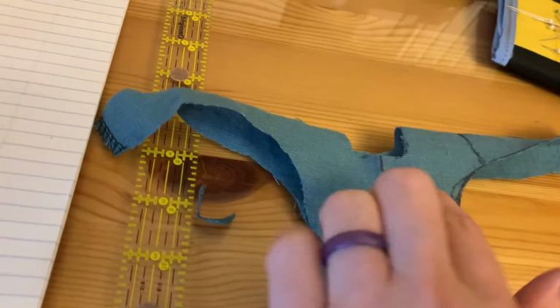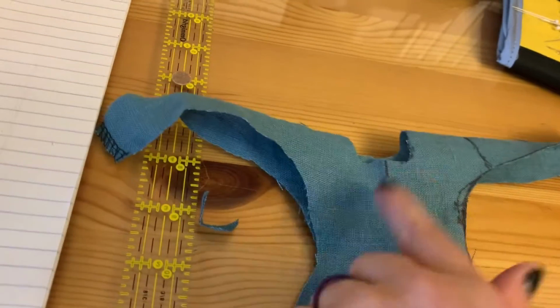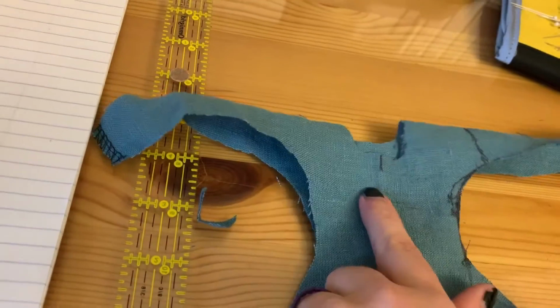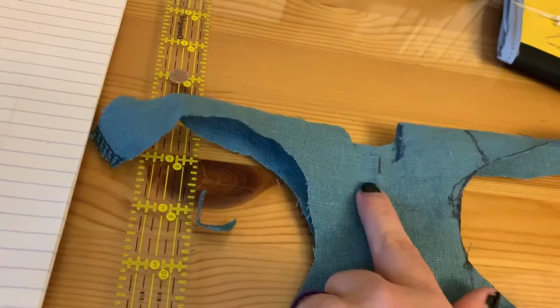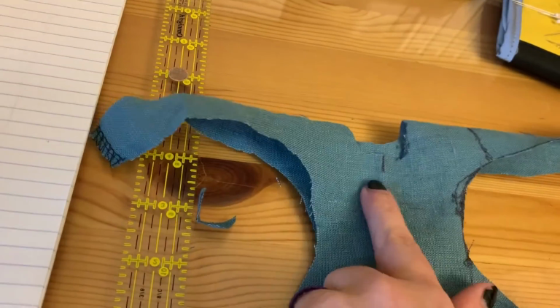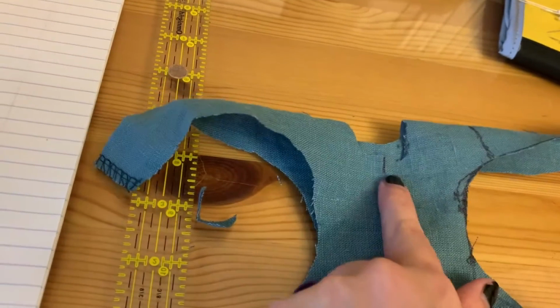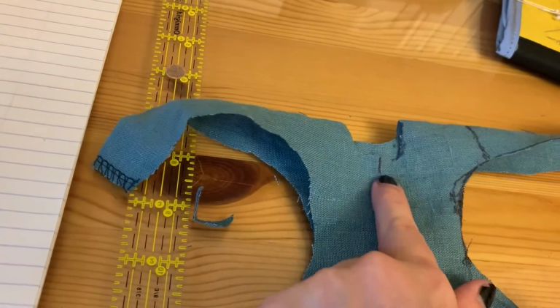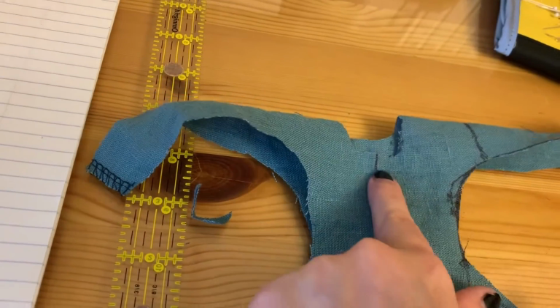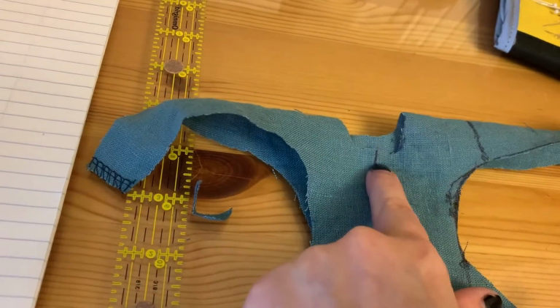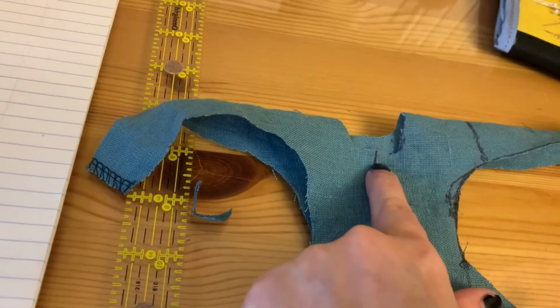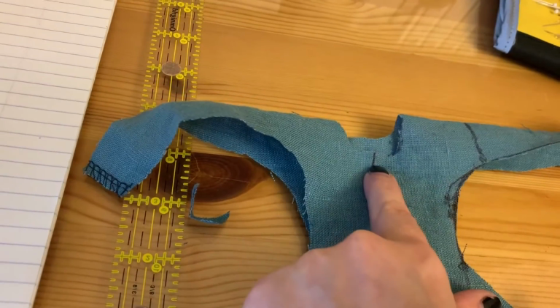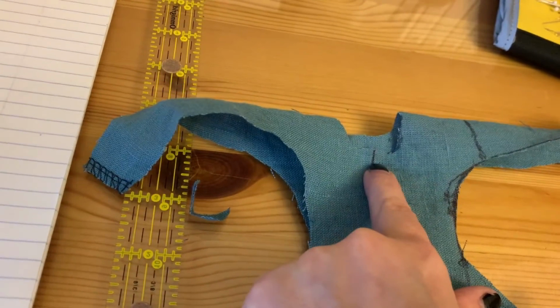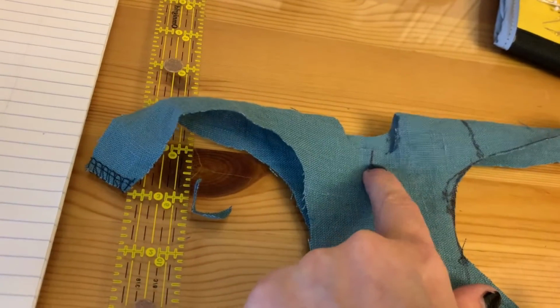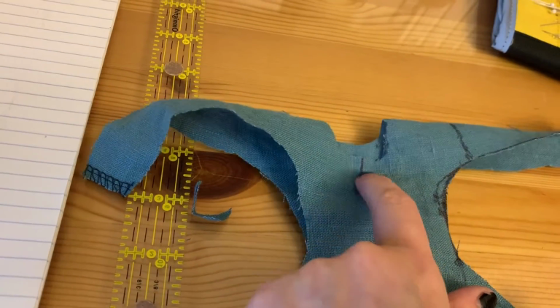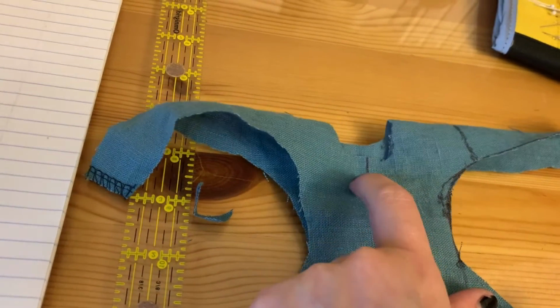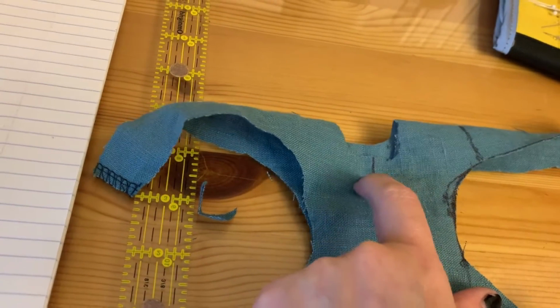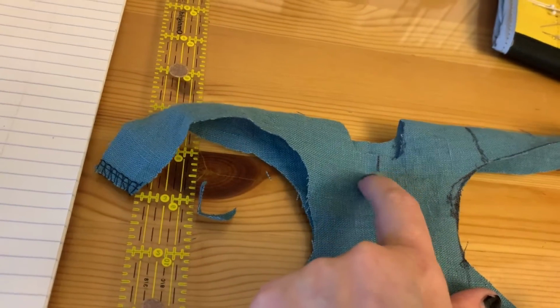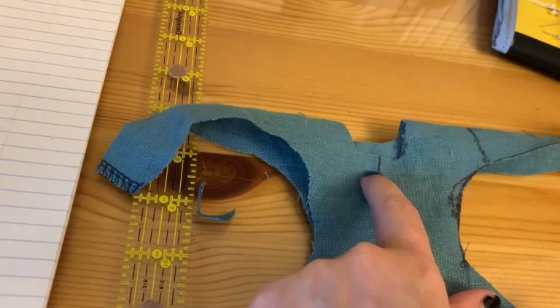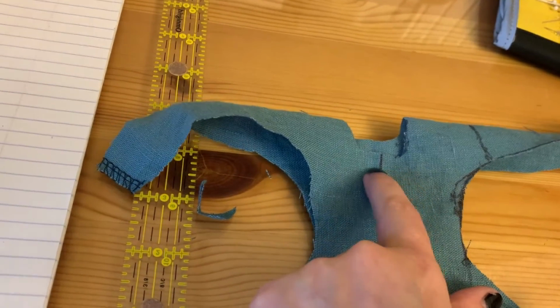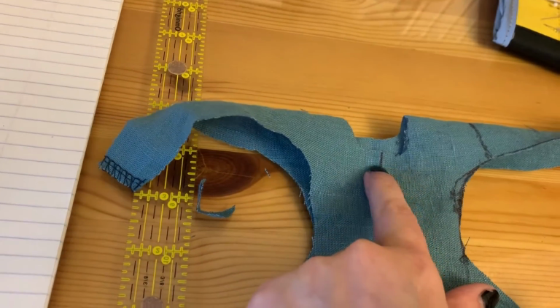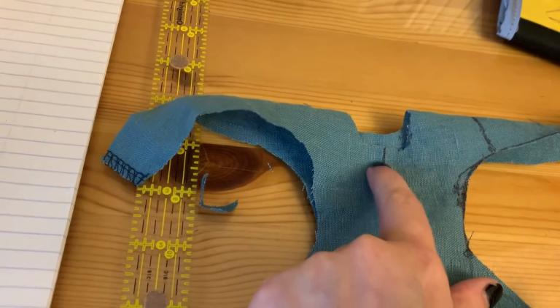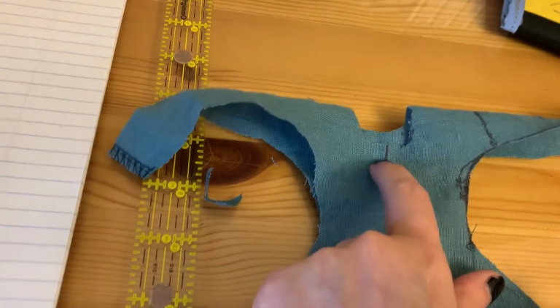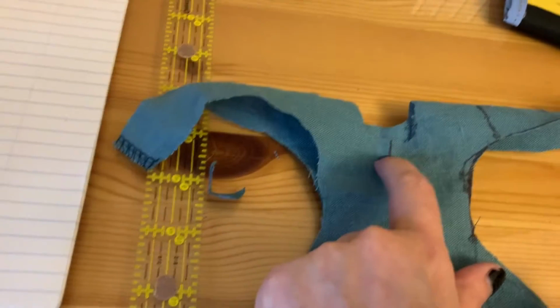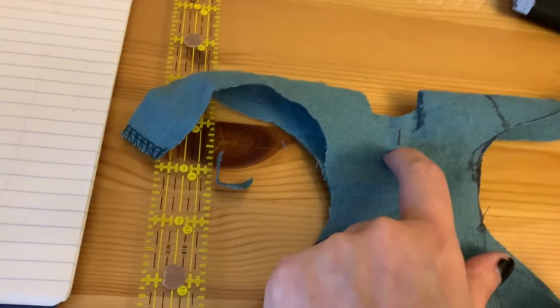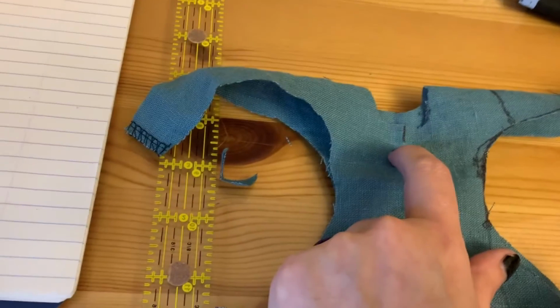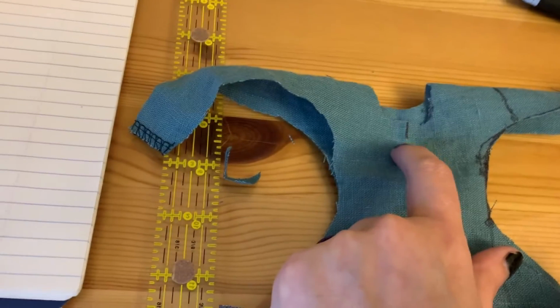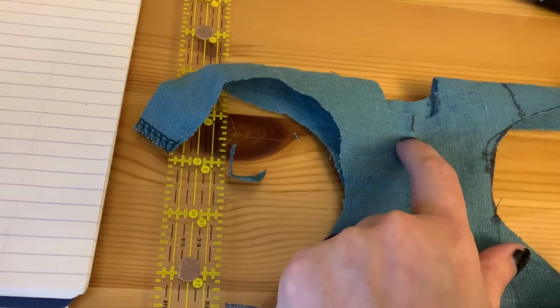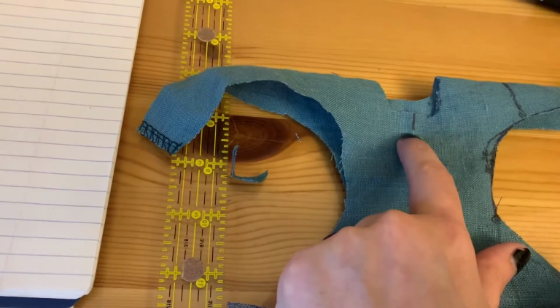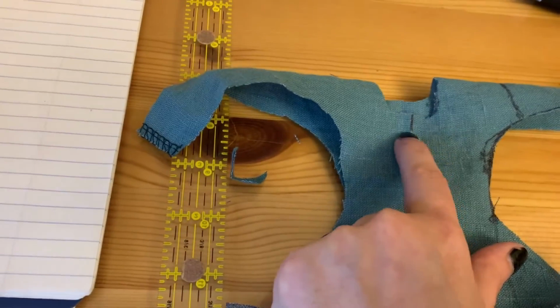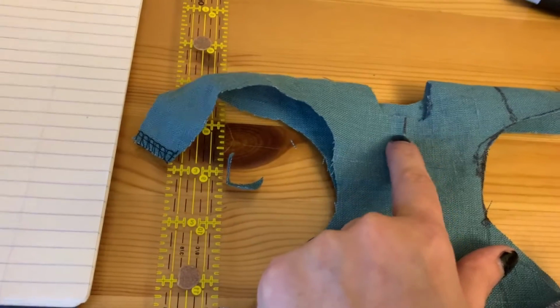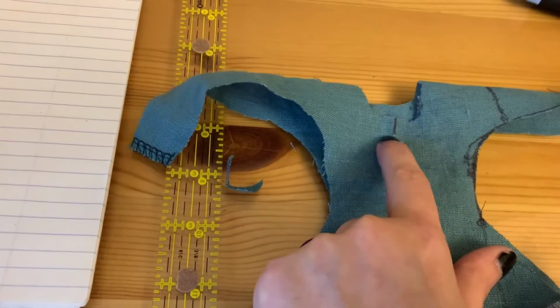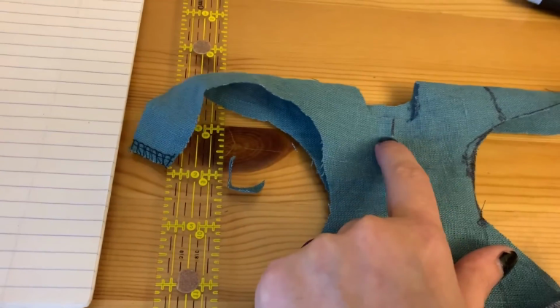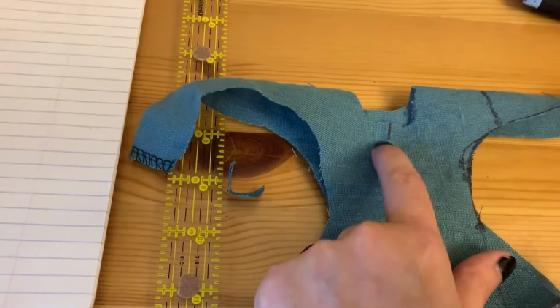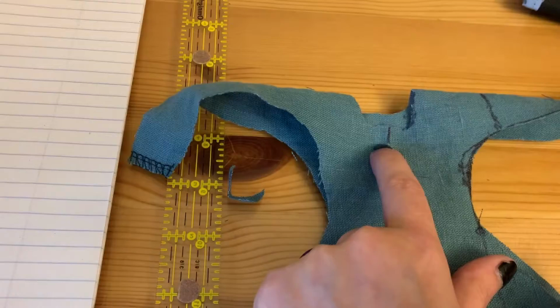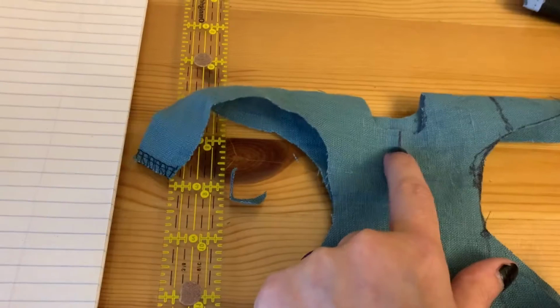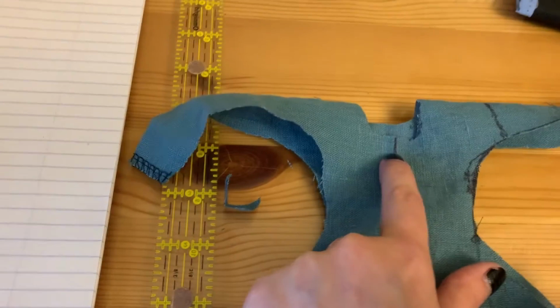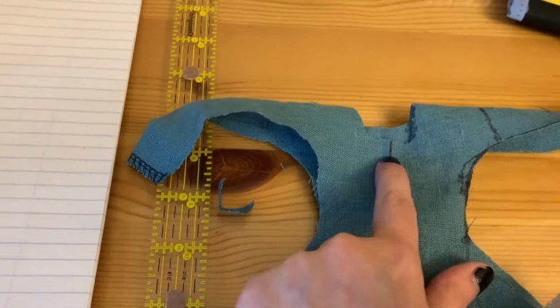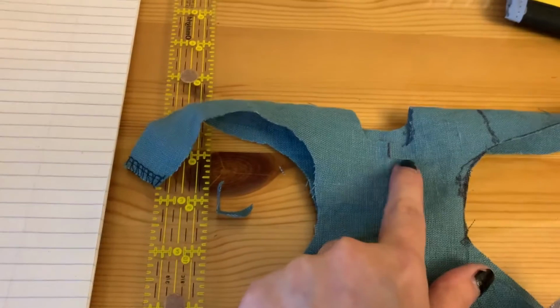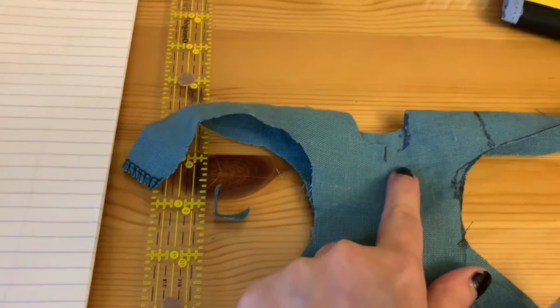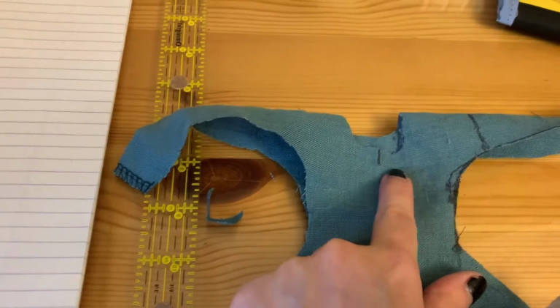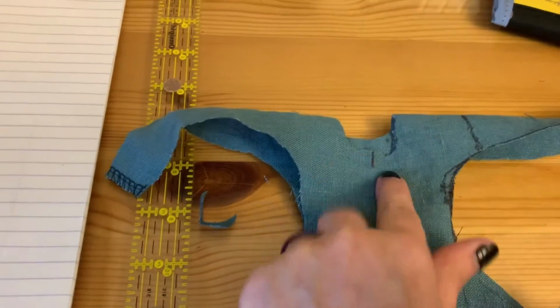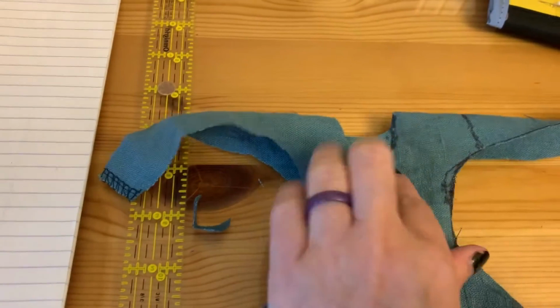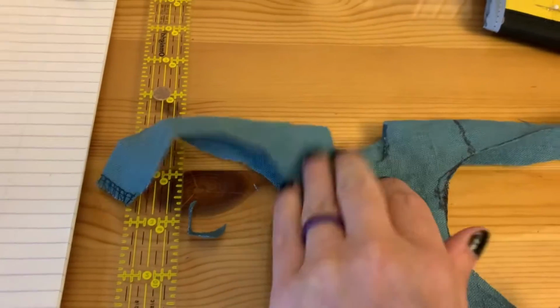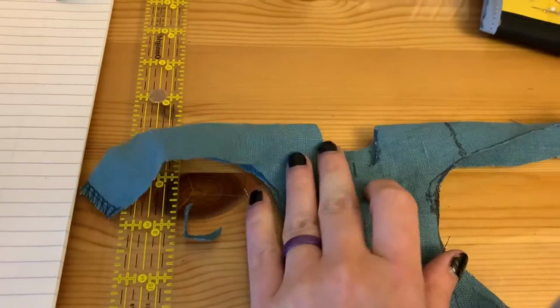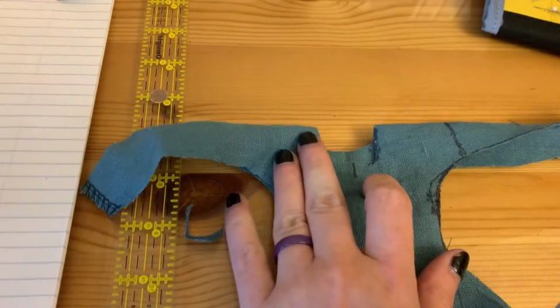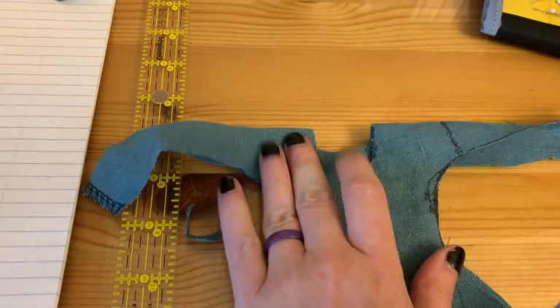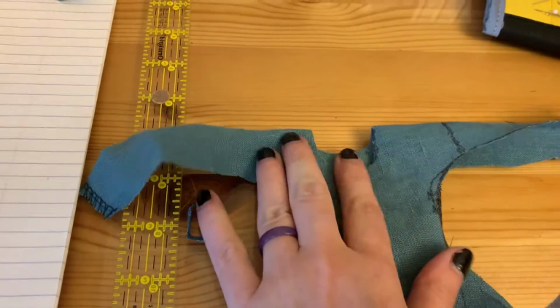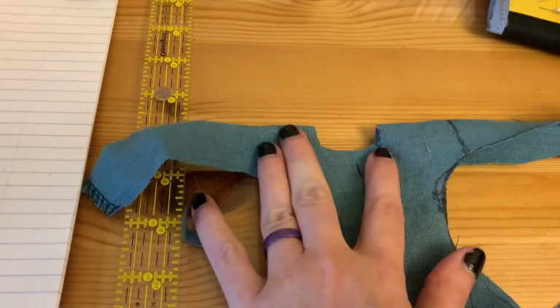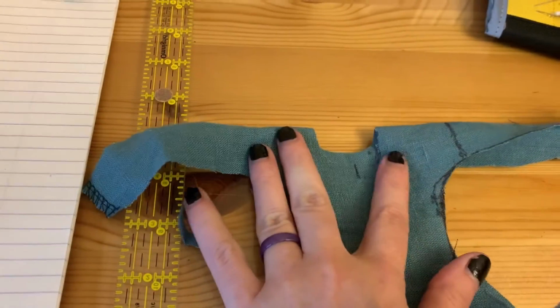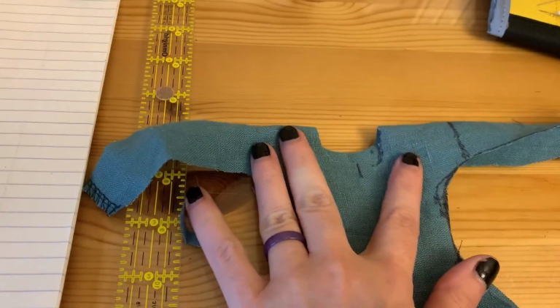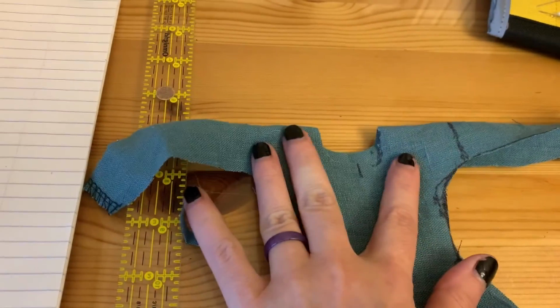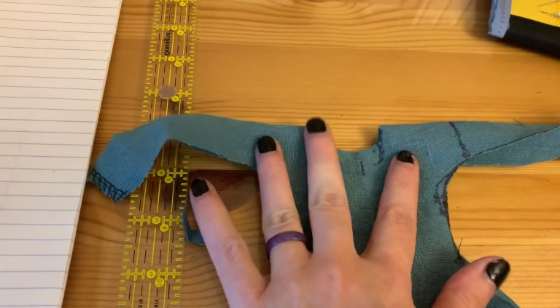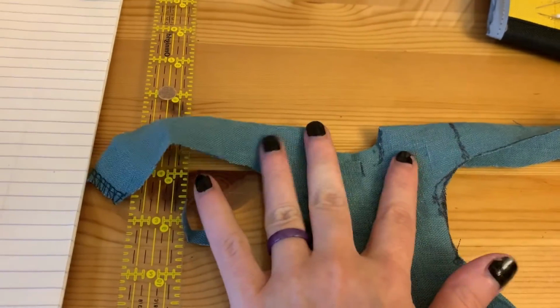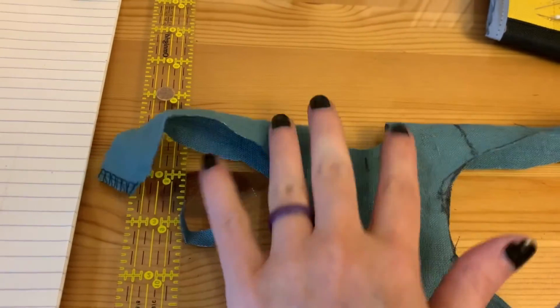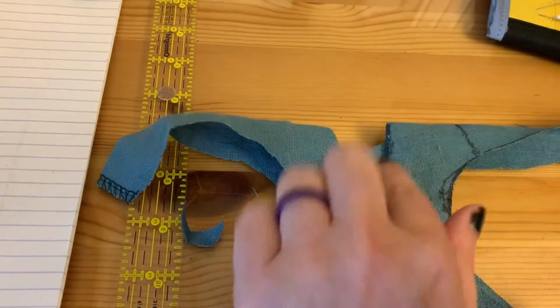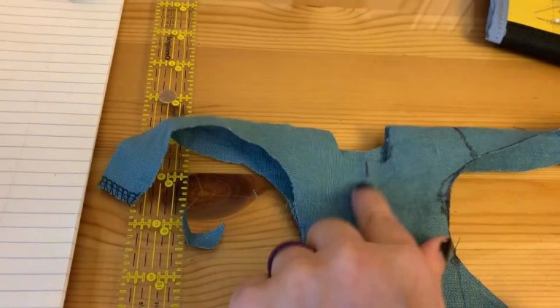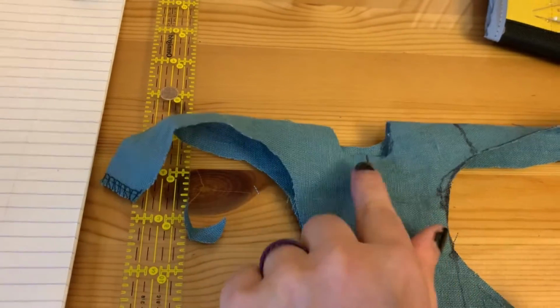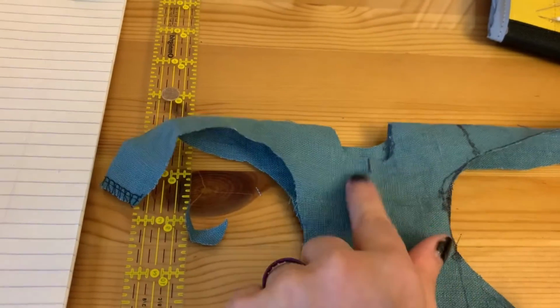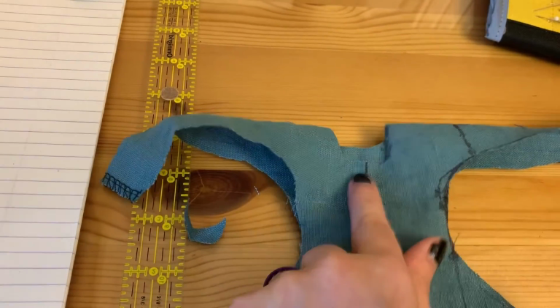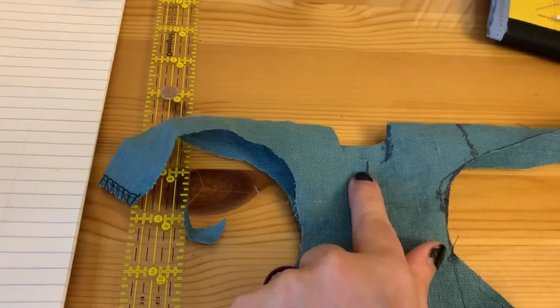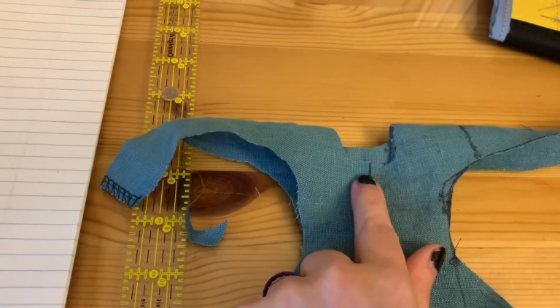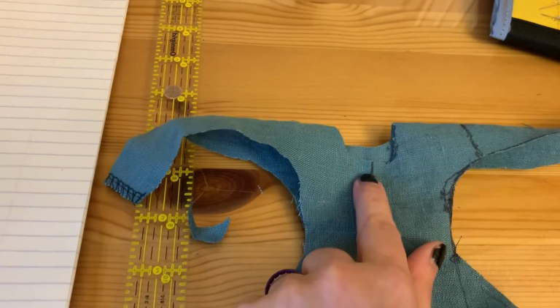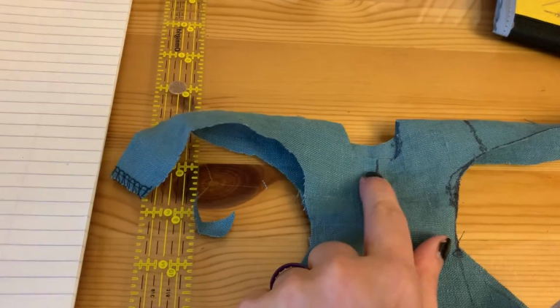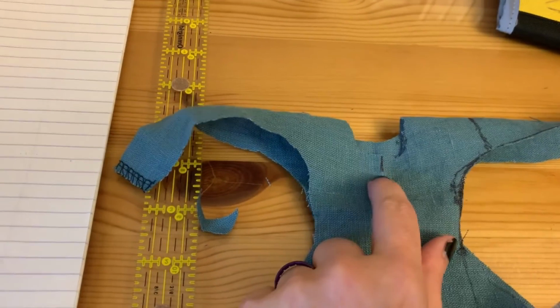Now, neck facing. The devil — no, I'm just joking. It's a pain in the butt, but I'm going to show you how to do this, because that's going to be one of your questions probably.